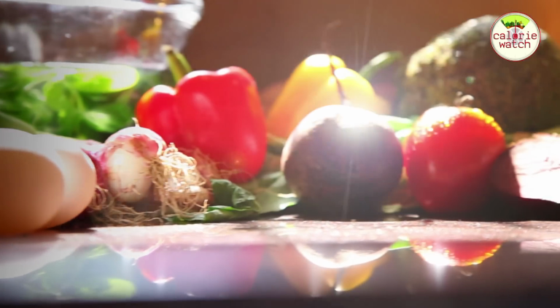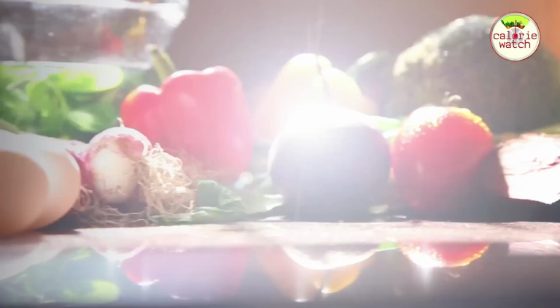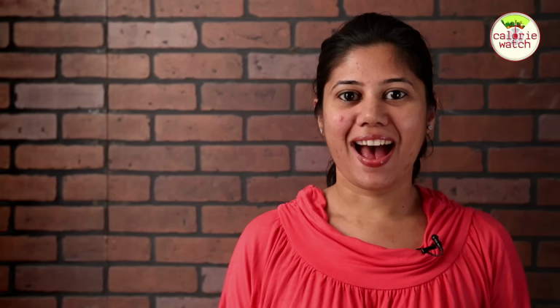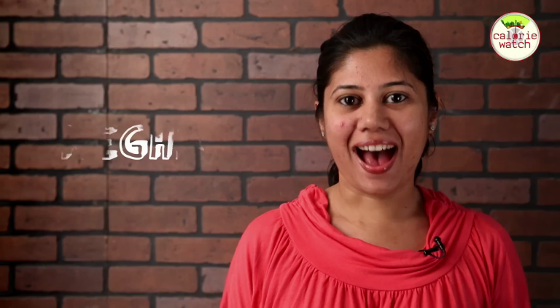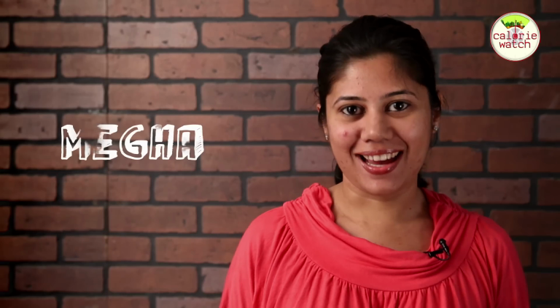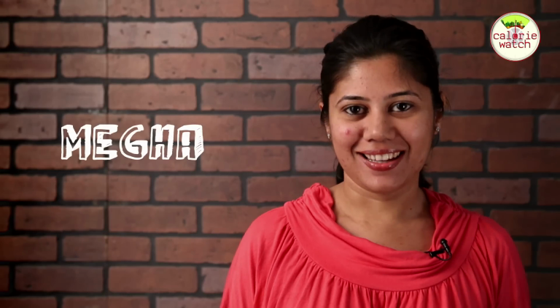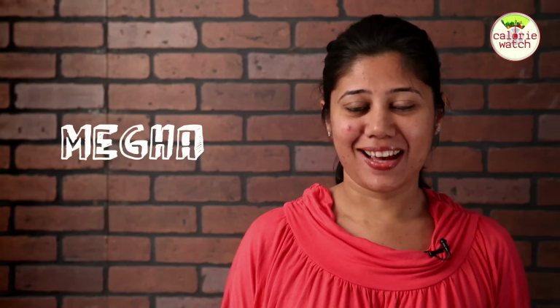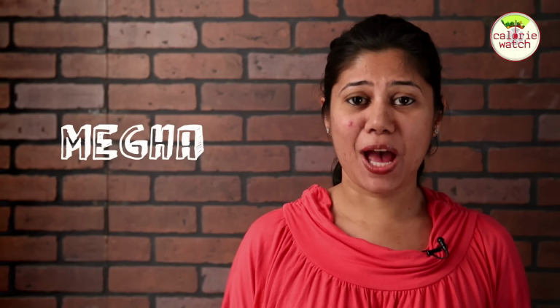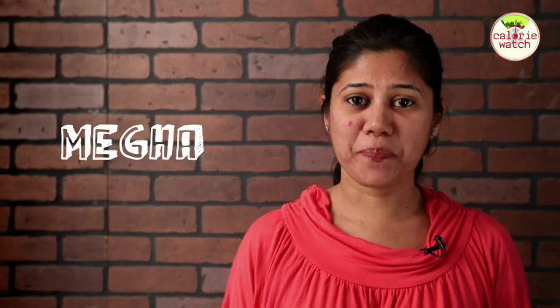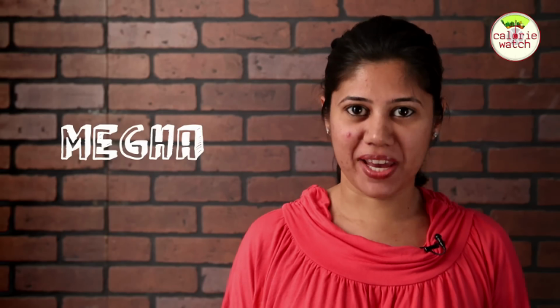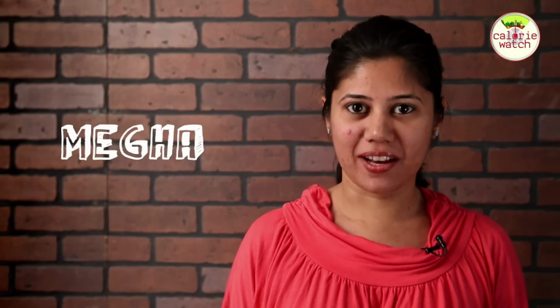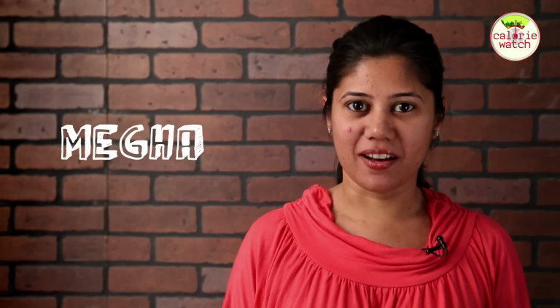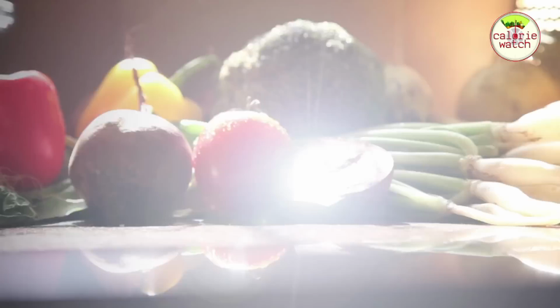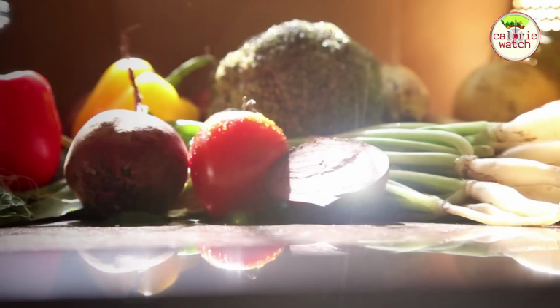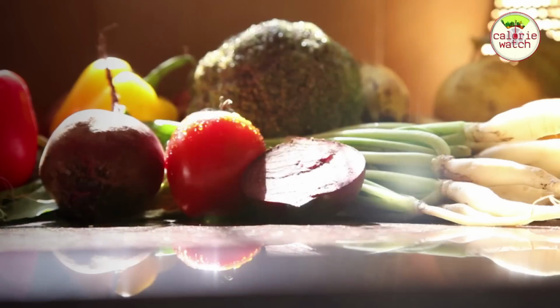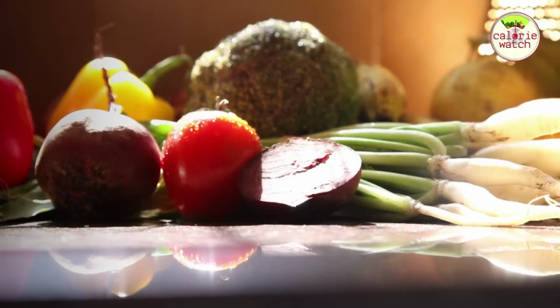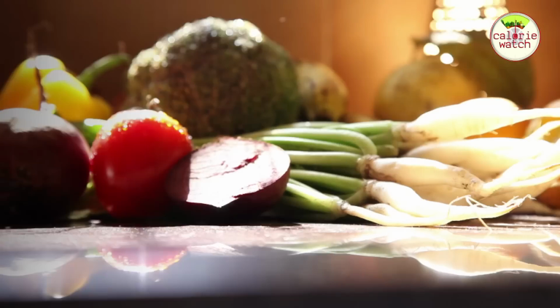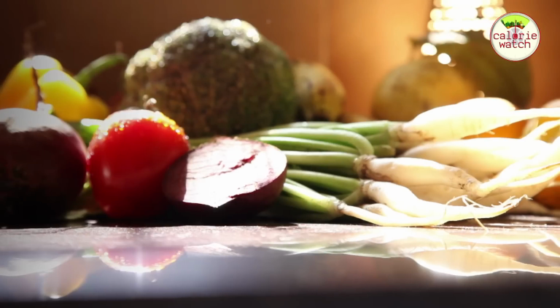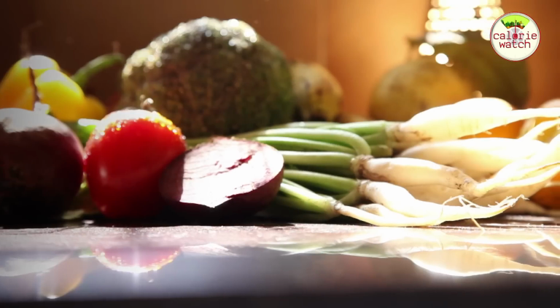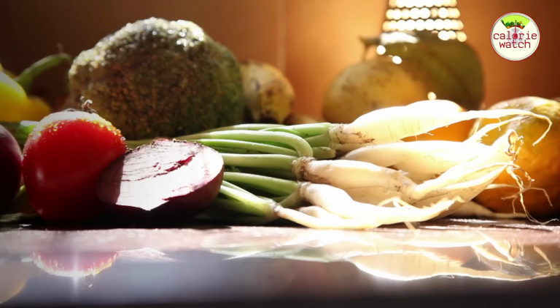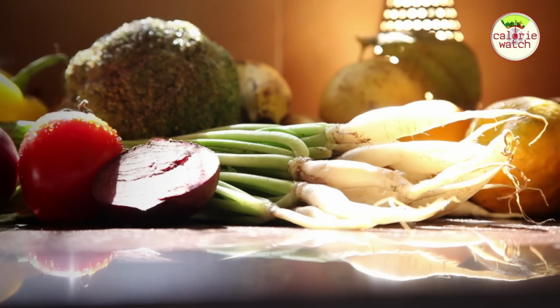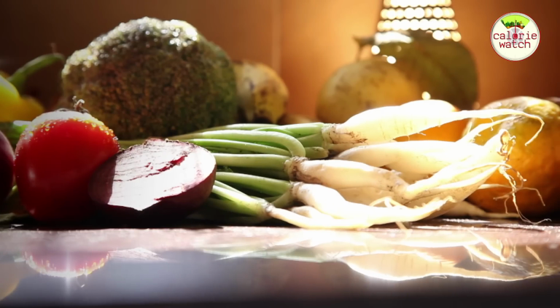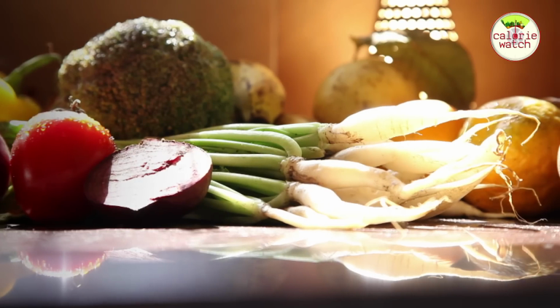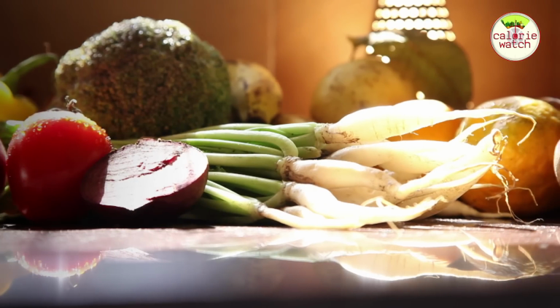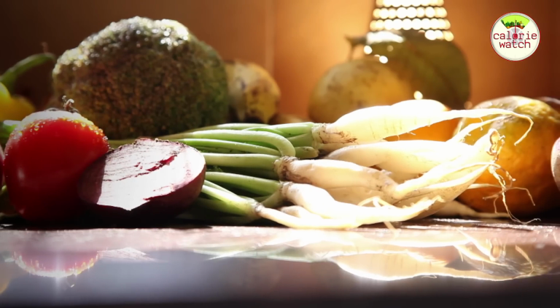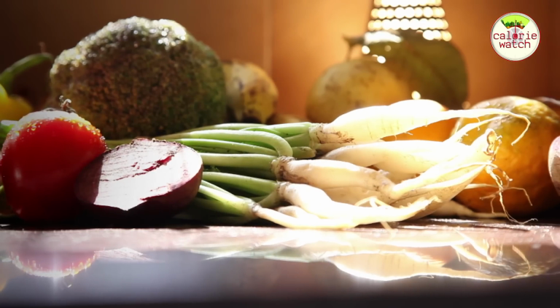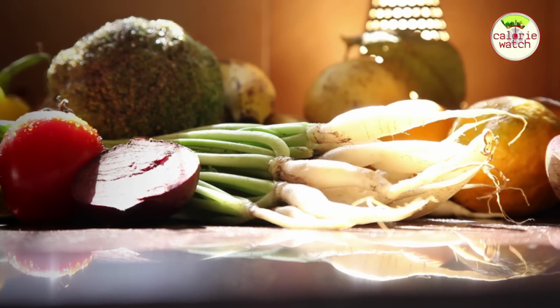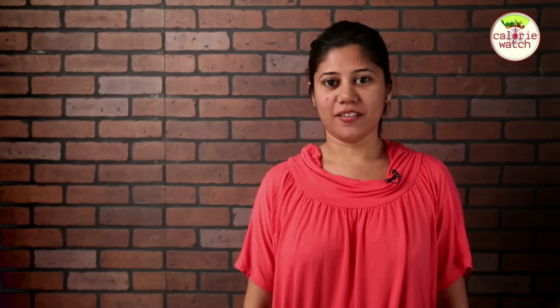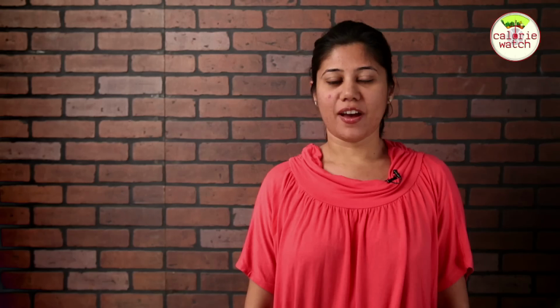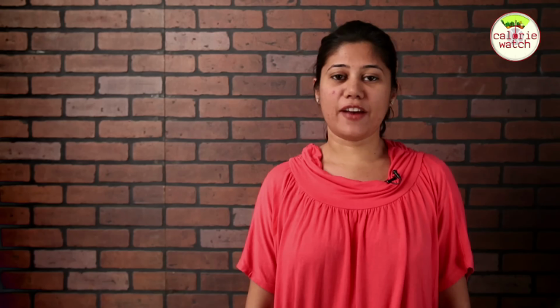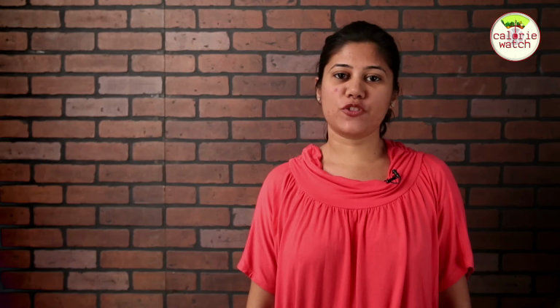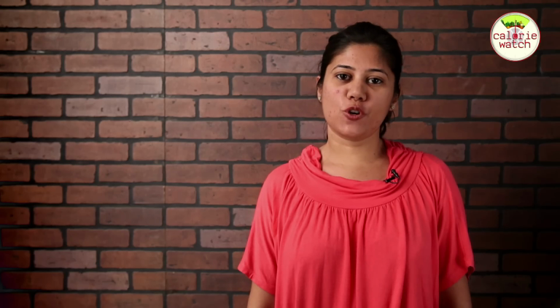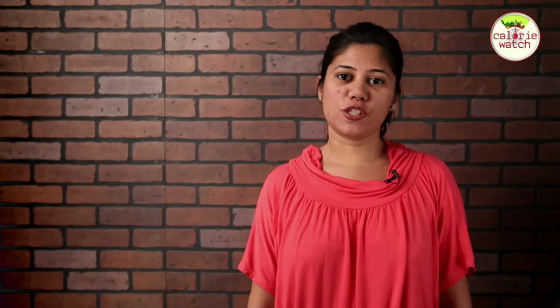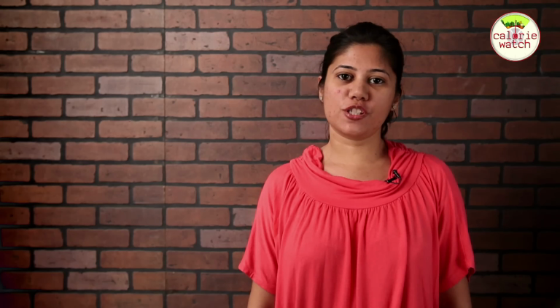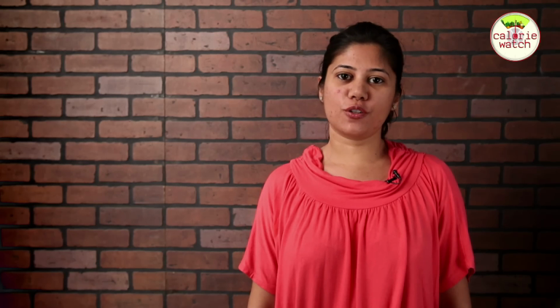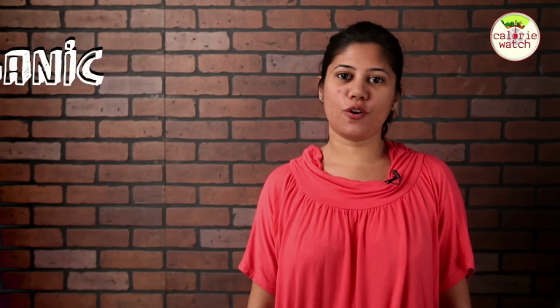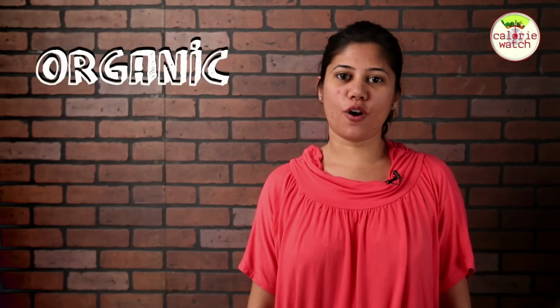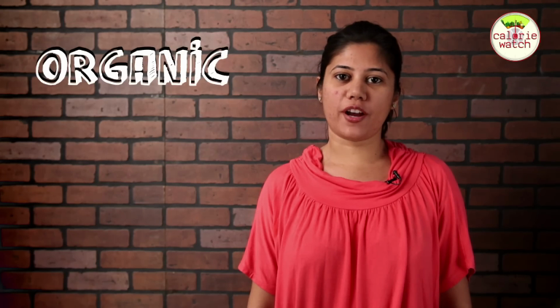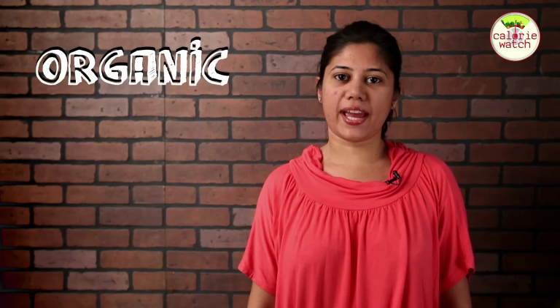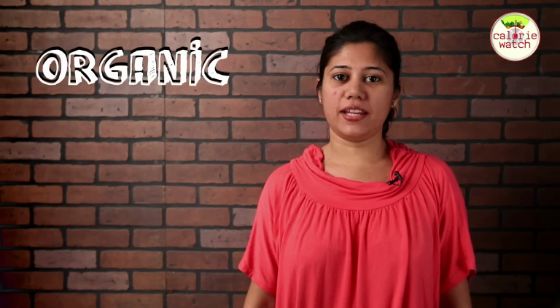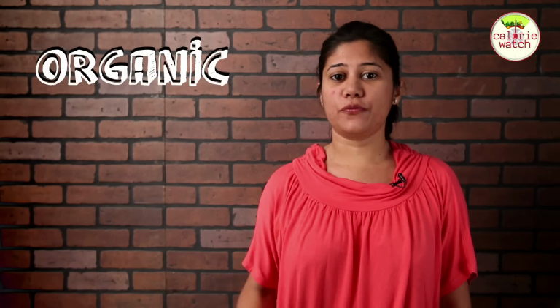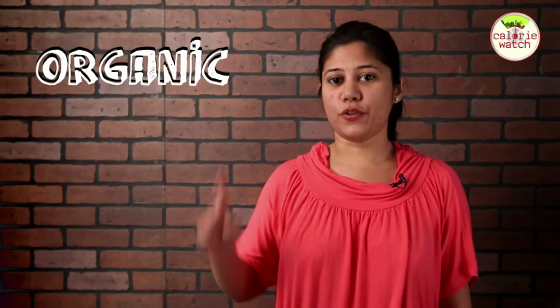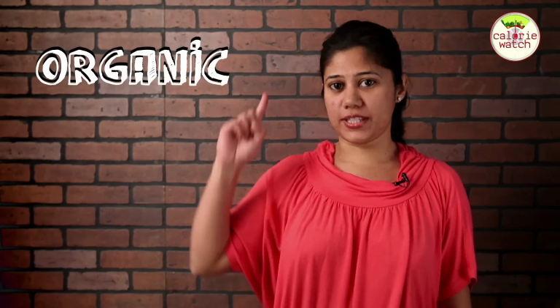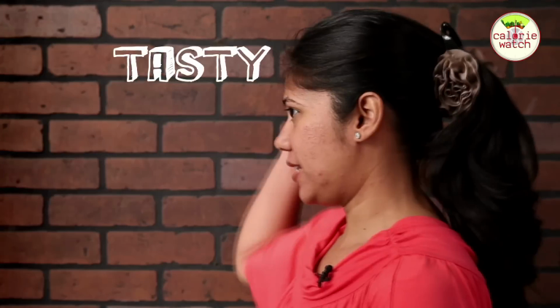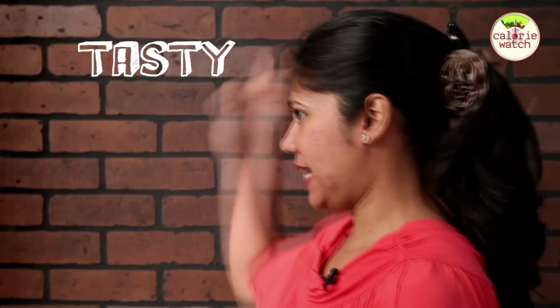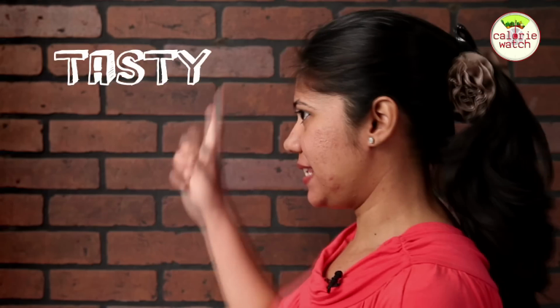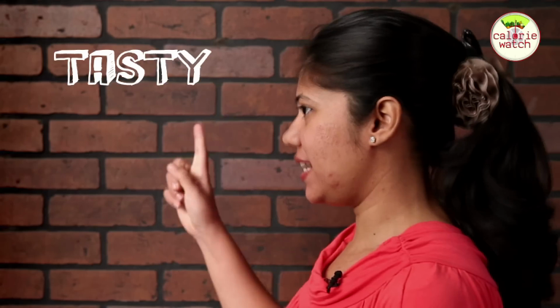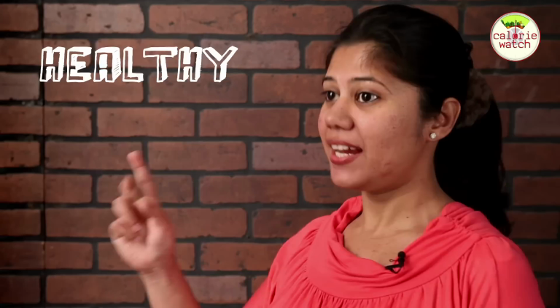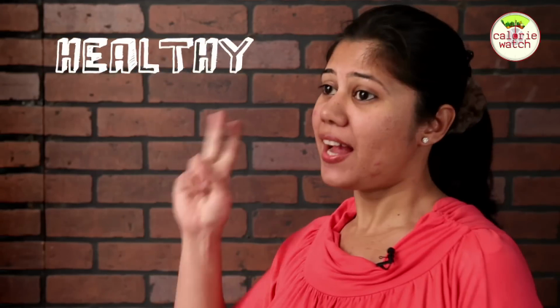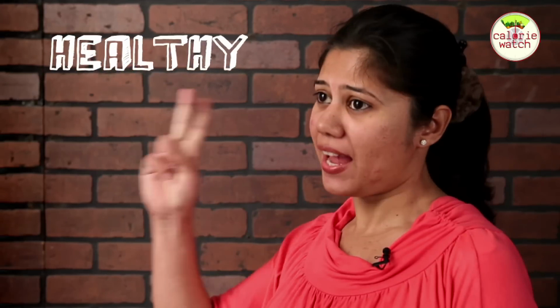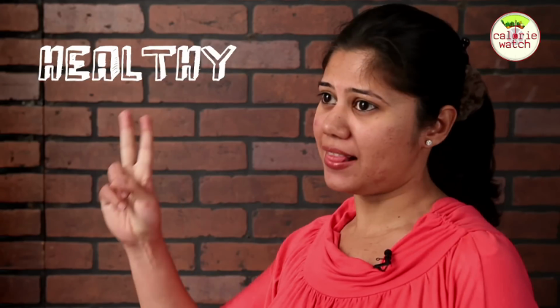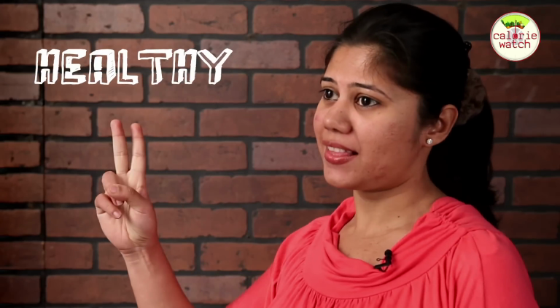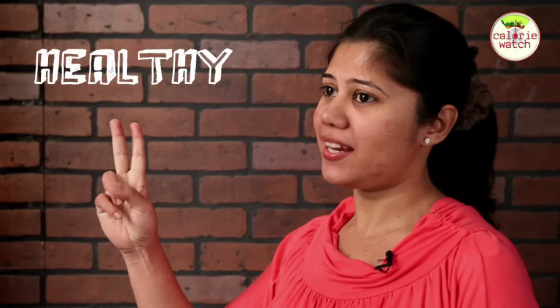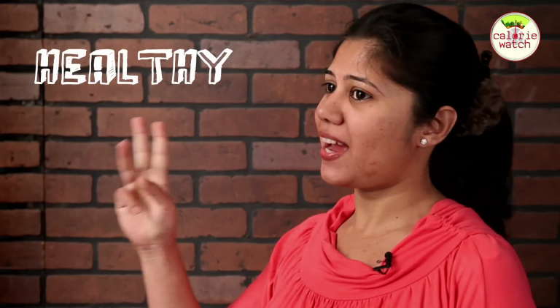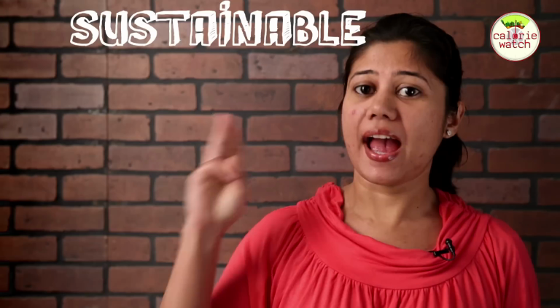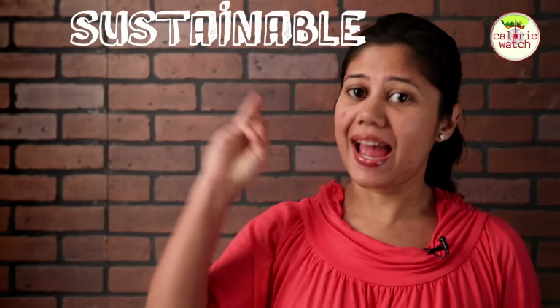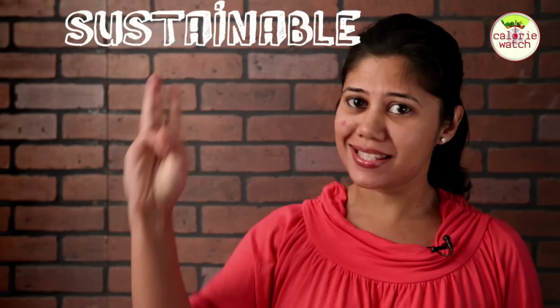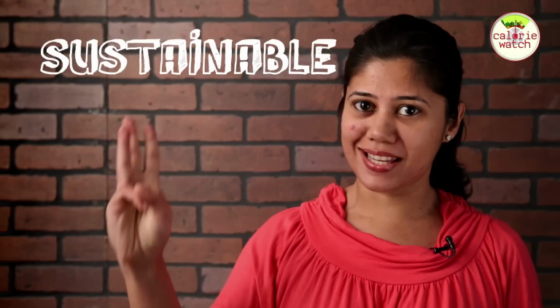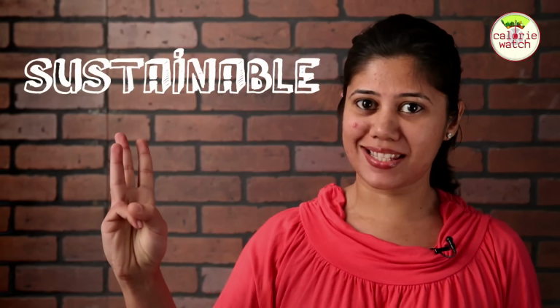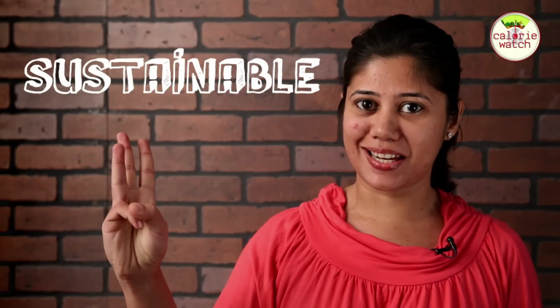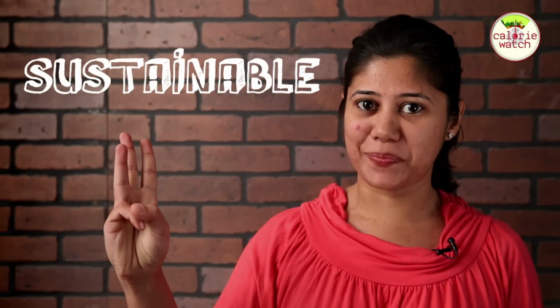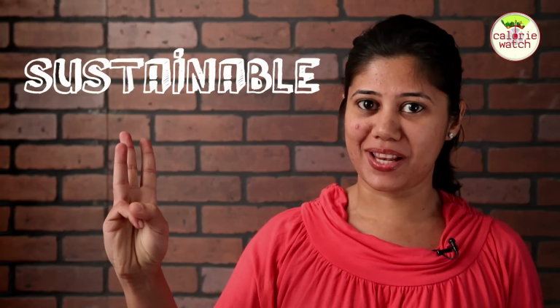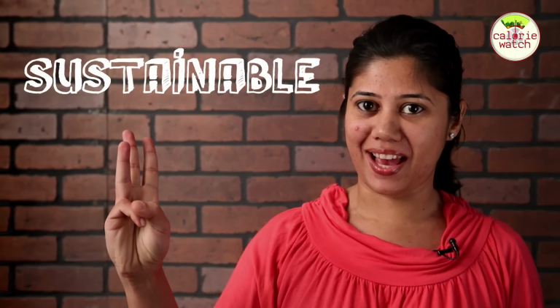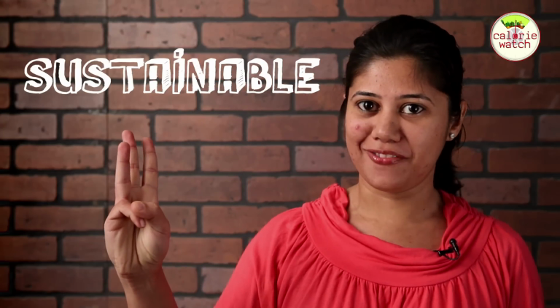Hi, I'm Megha. I've chosen to go organic for a tasty, healthy and sustainable life.